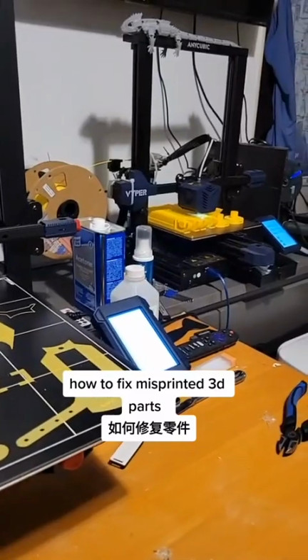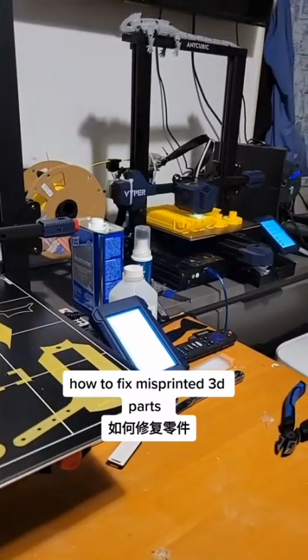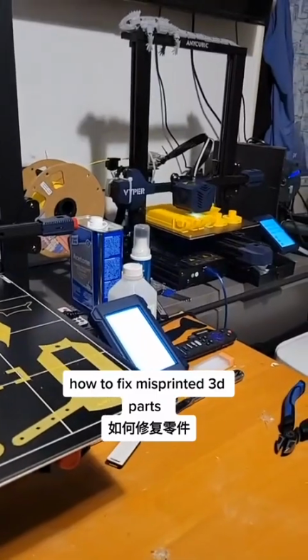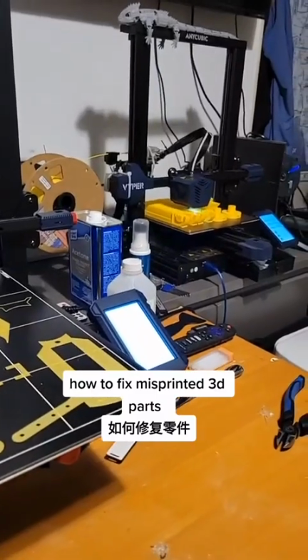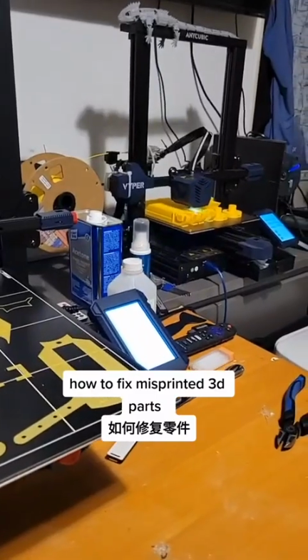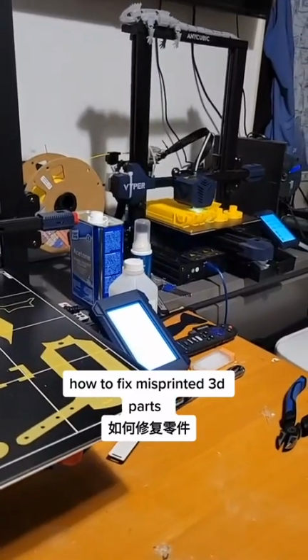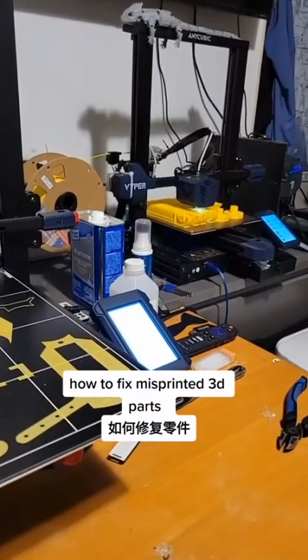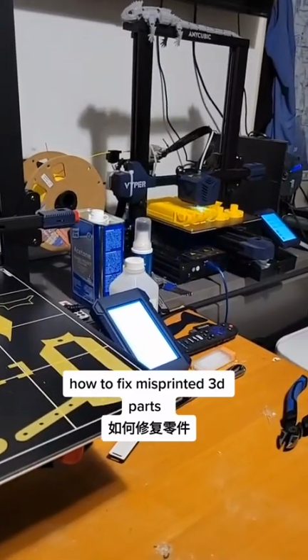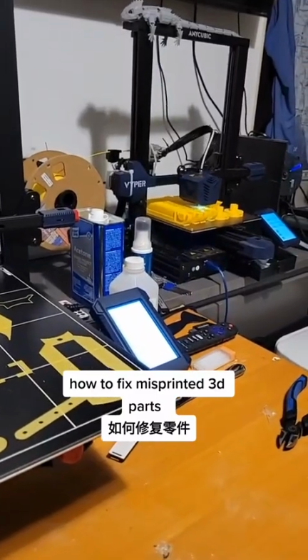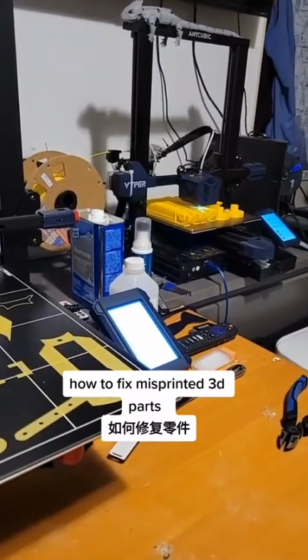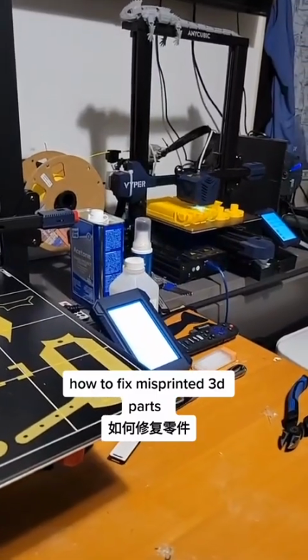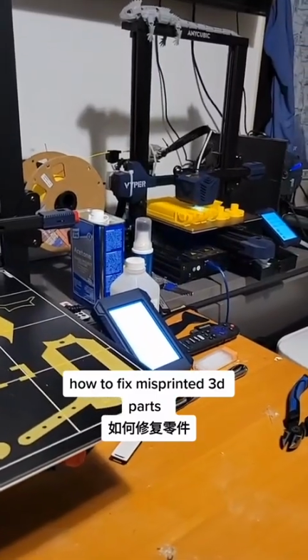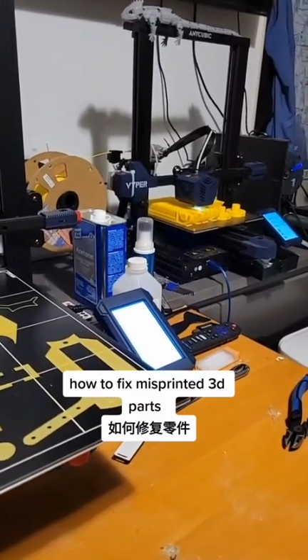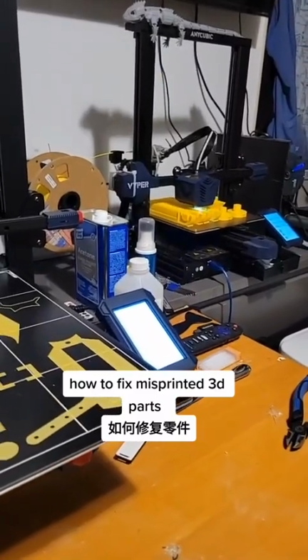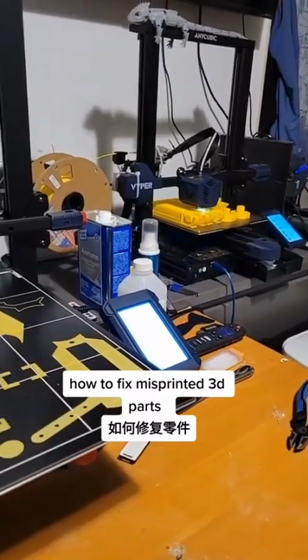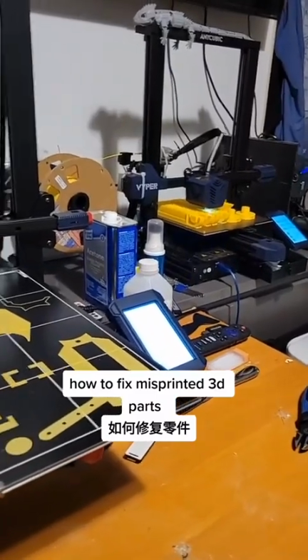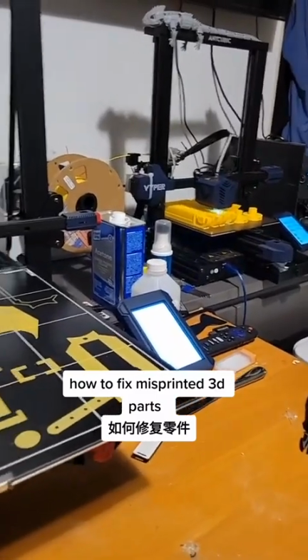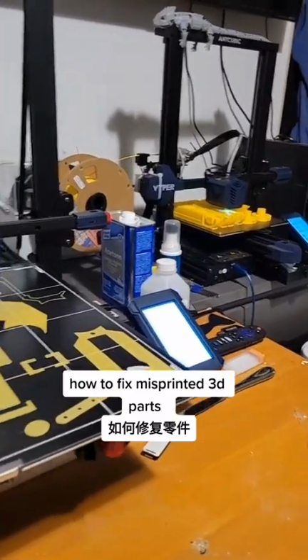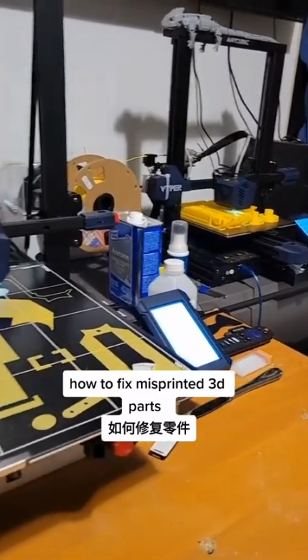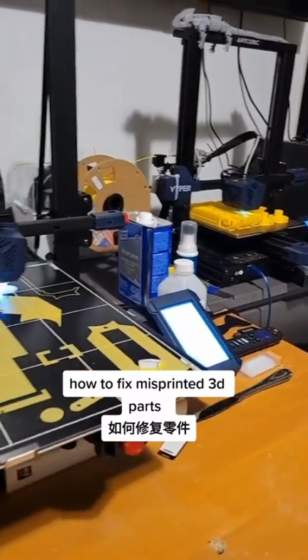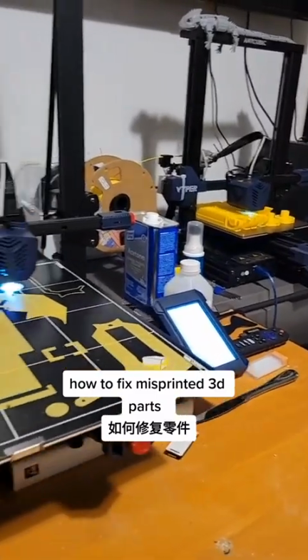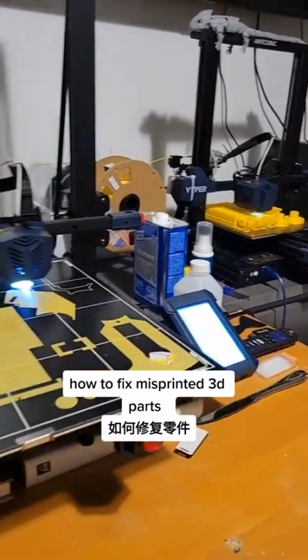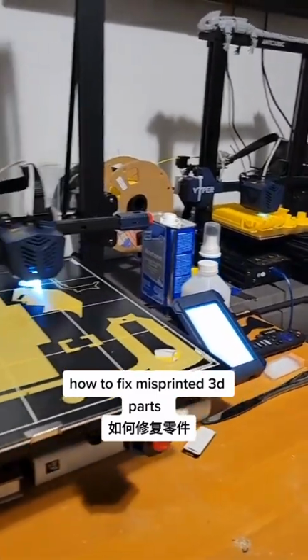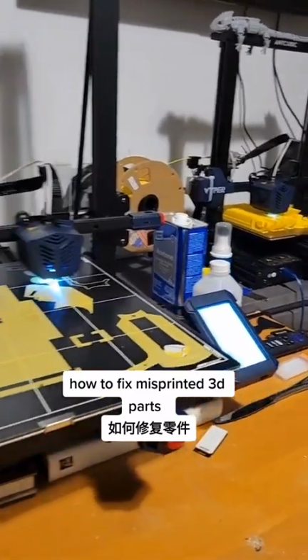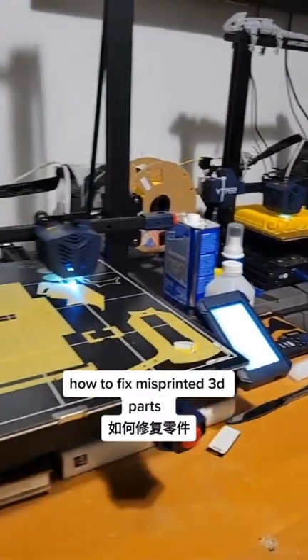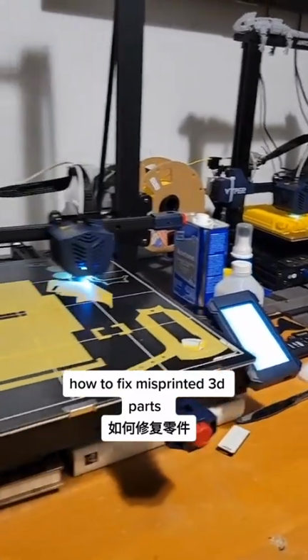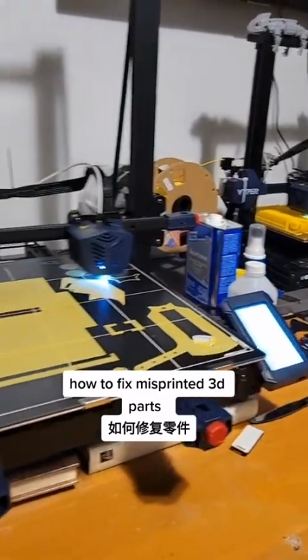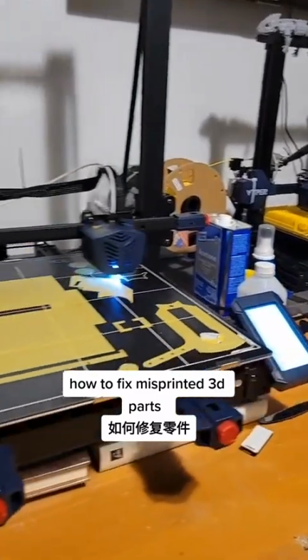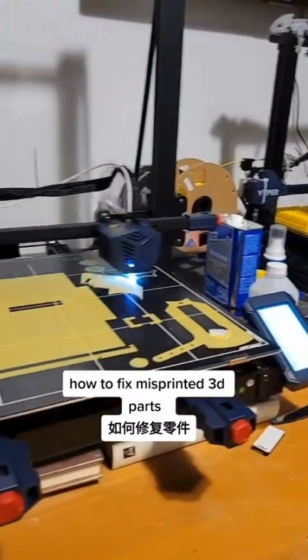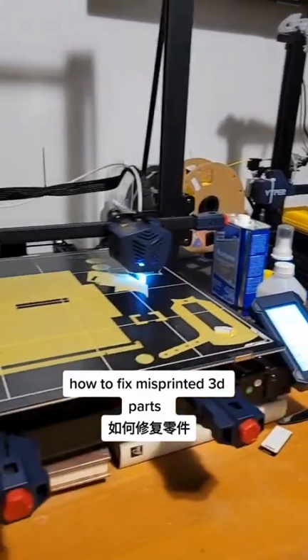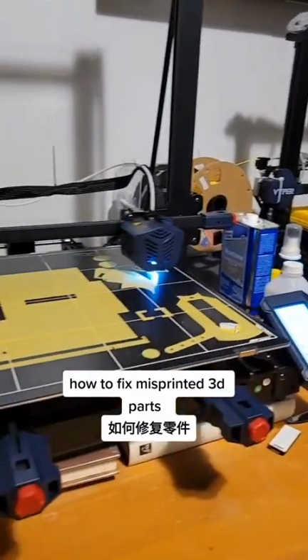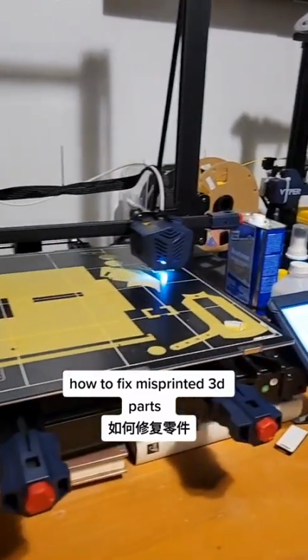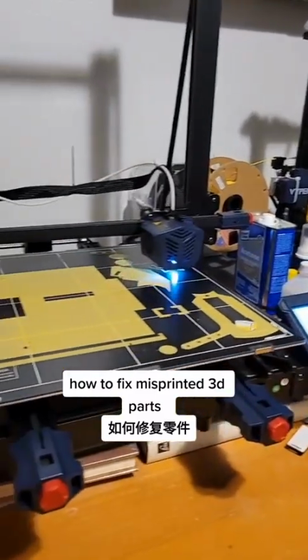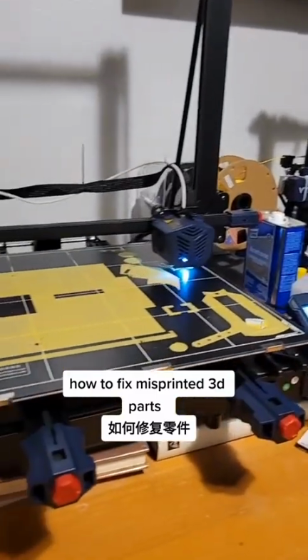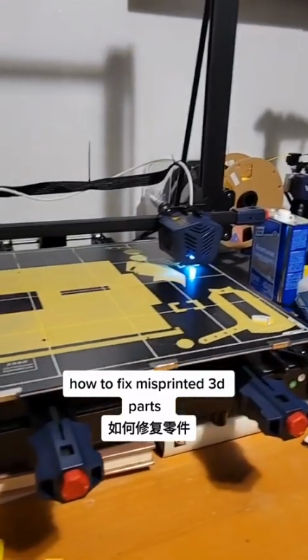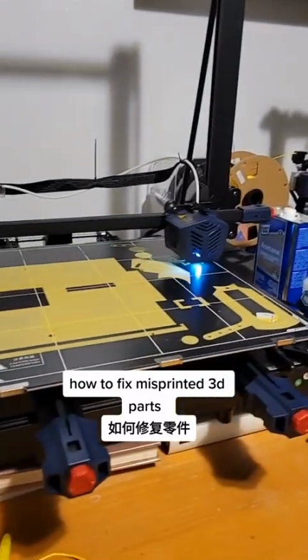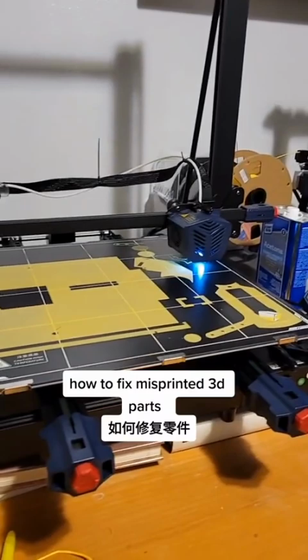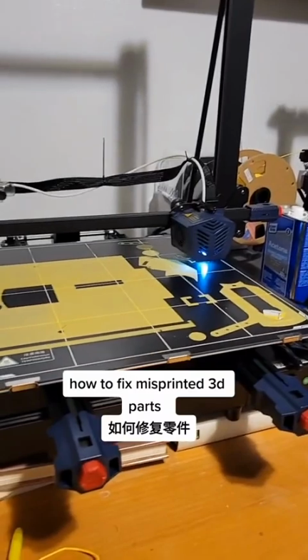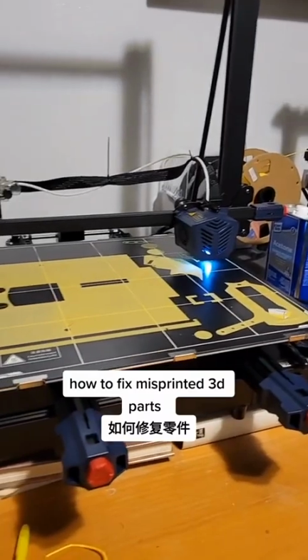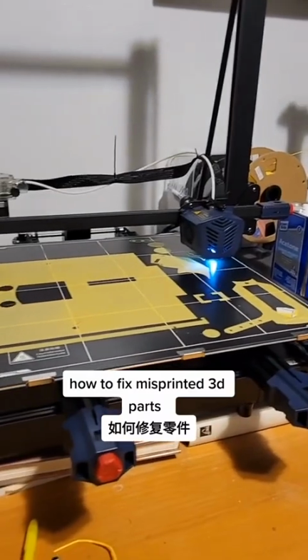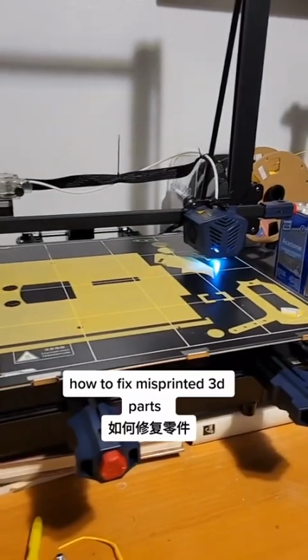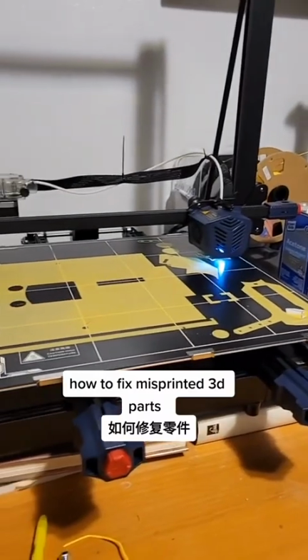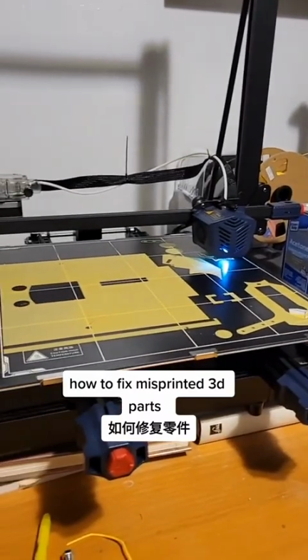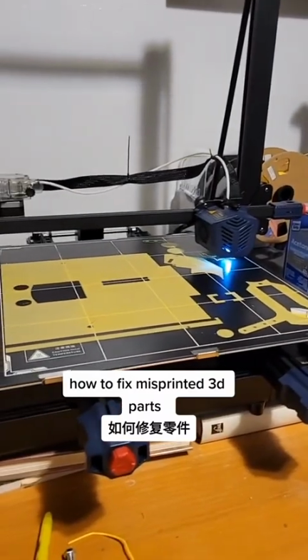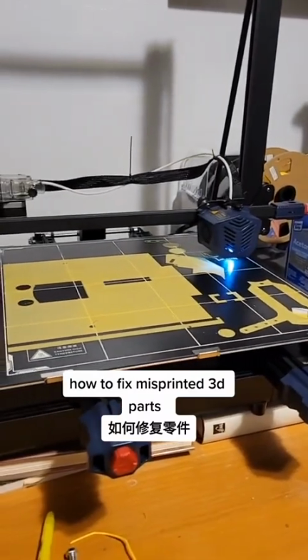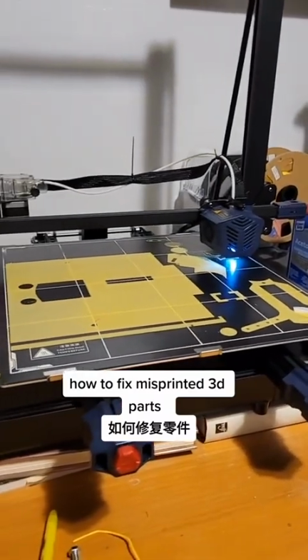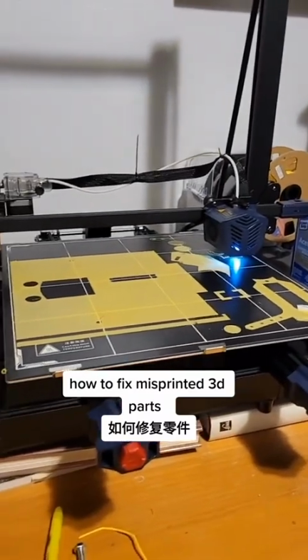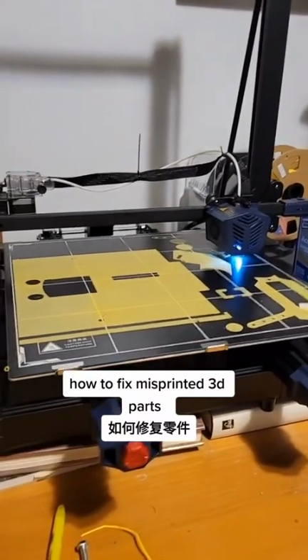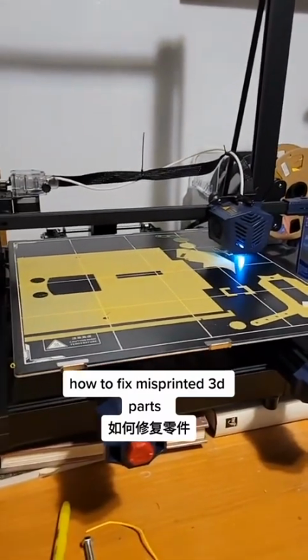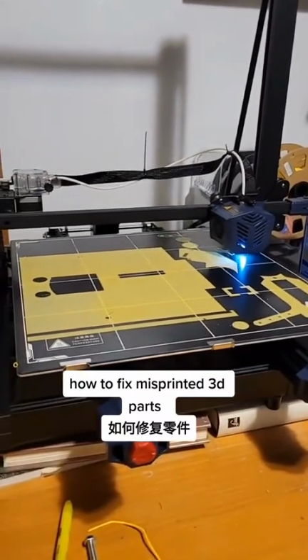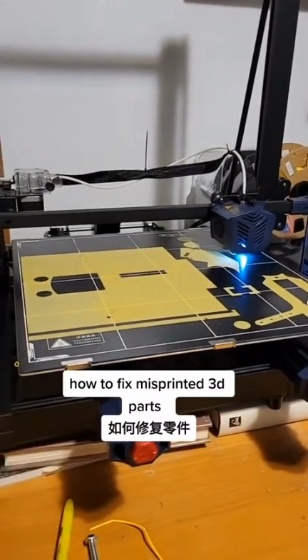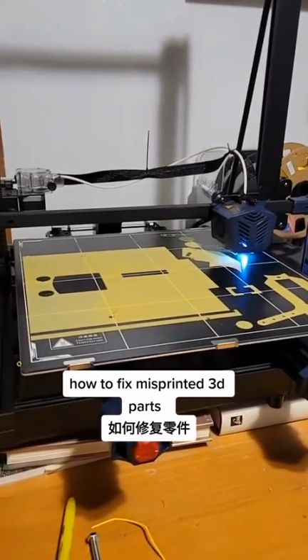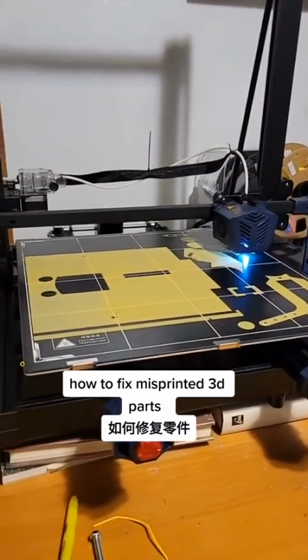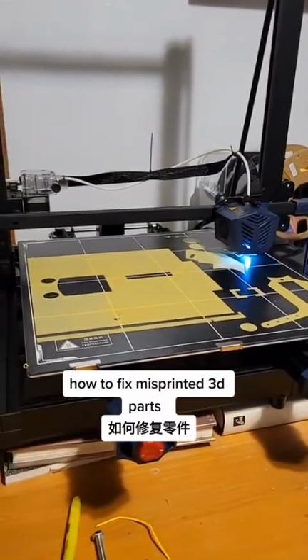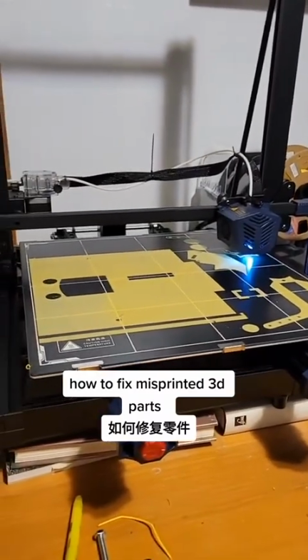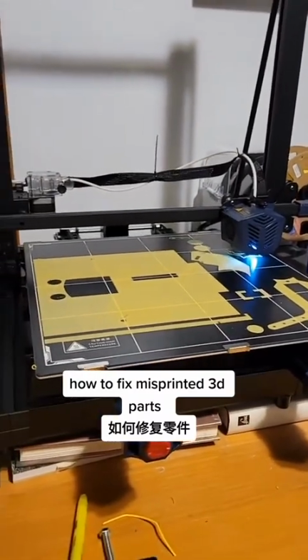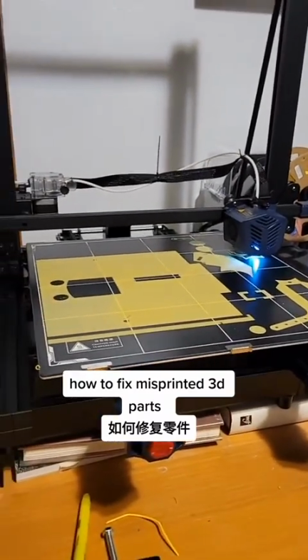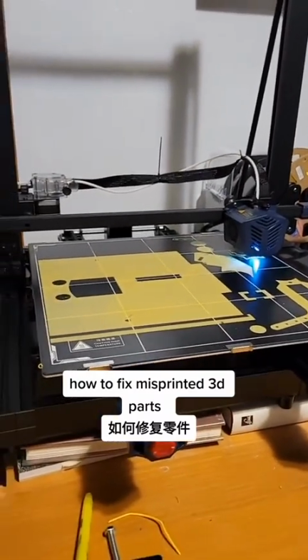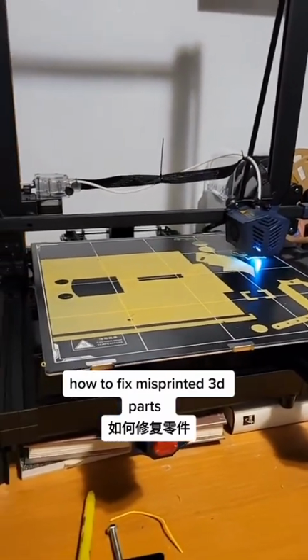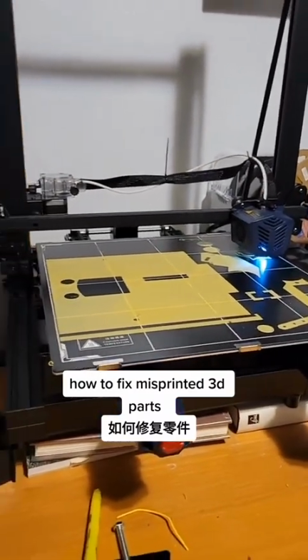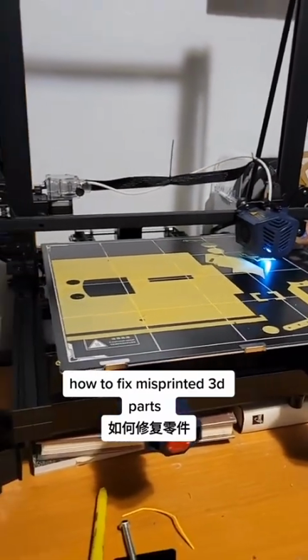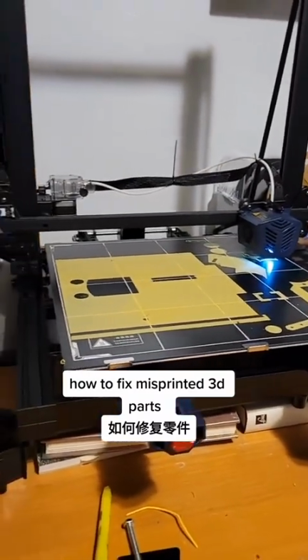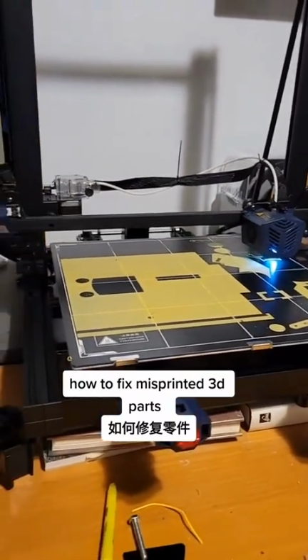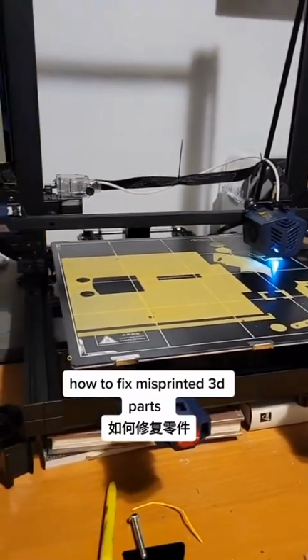If you do a lot of 3D printing like I do, eventually you're going to have problems and misprints.